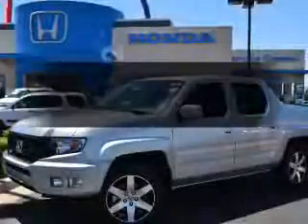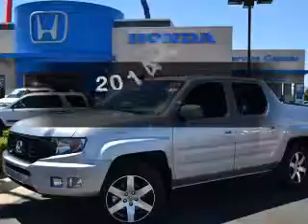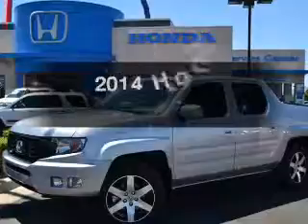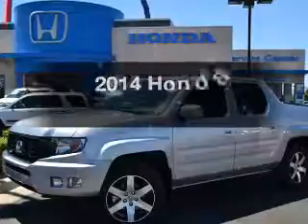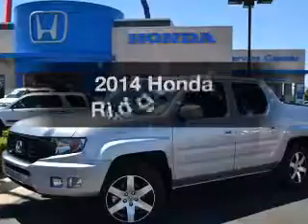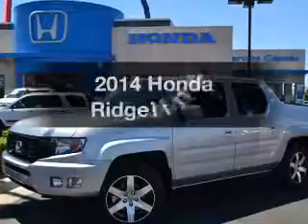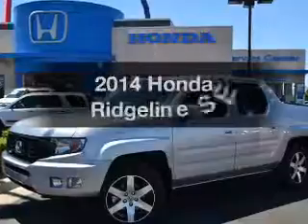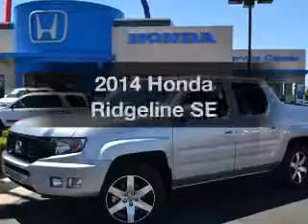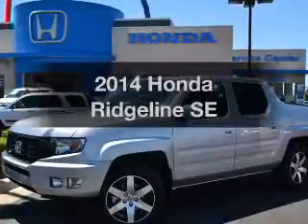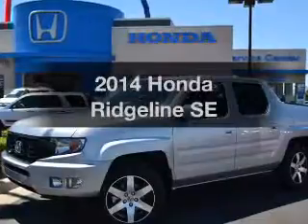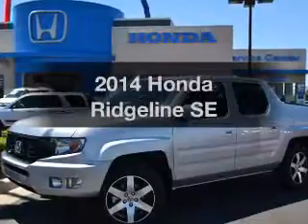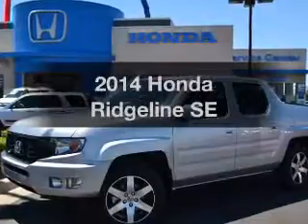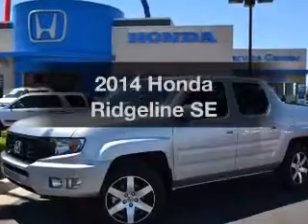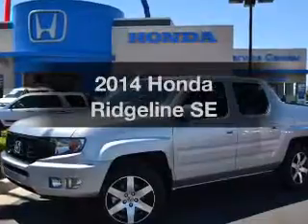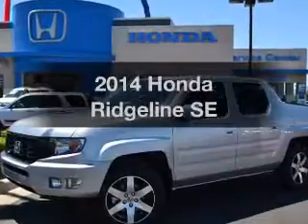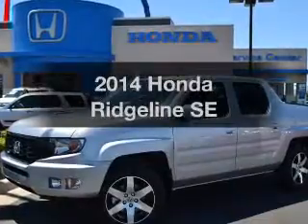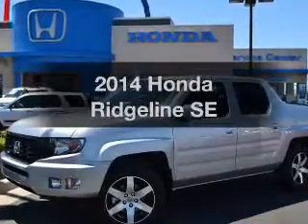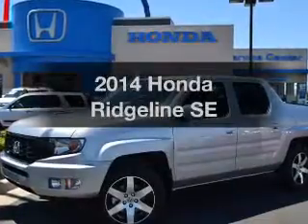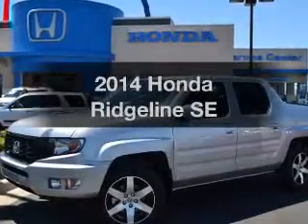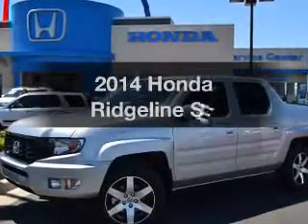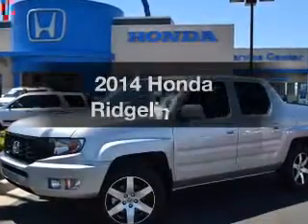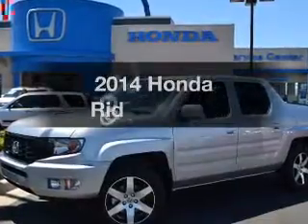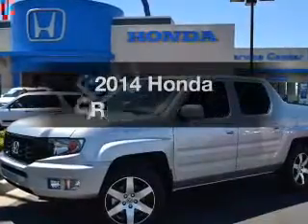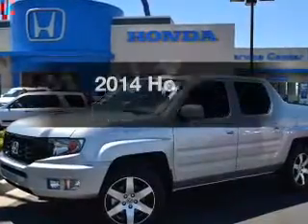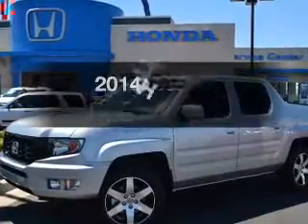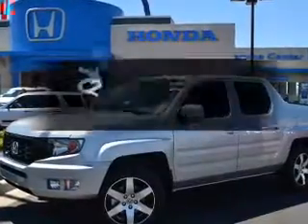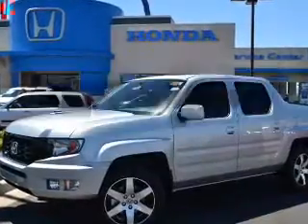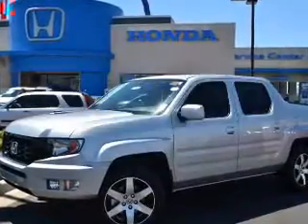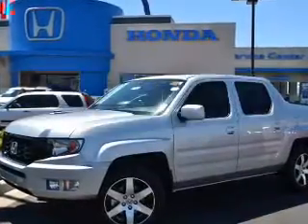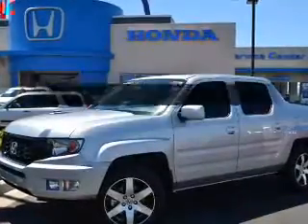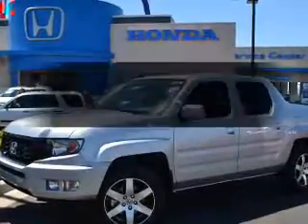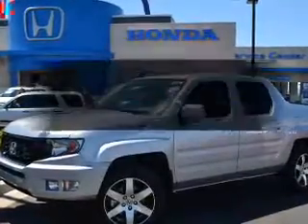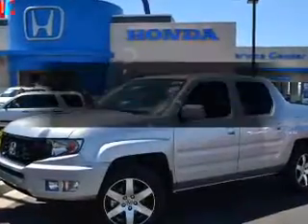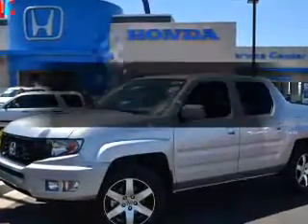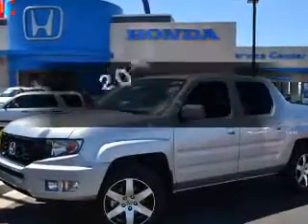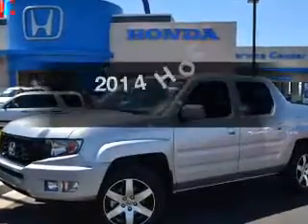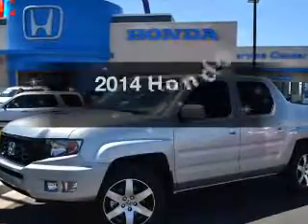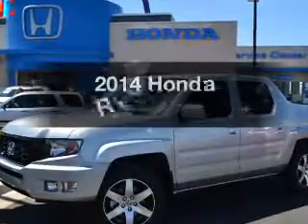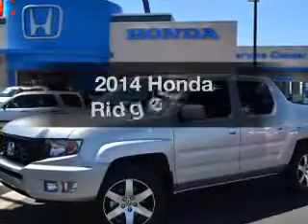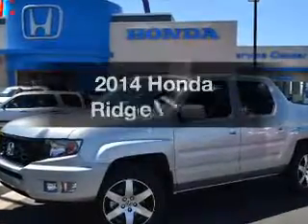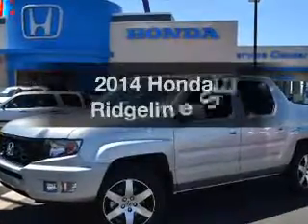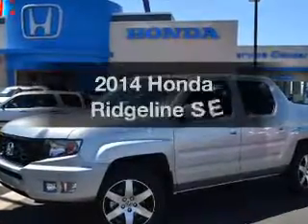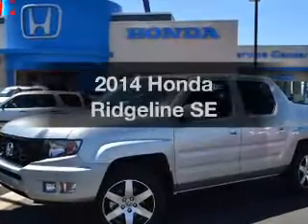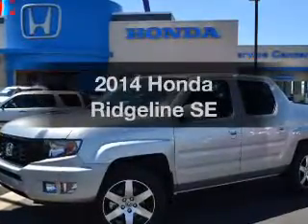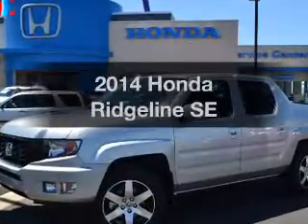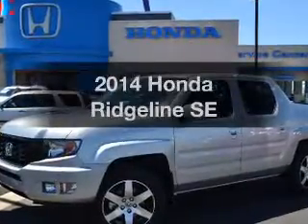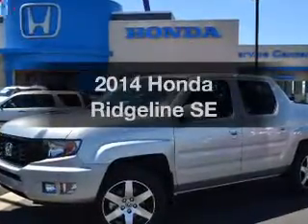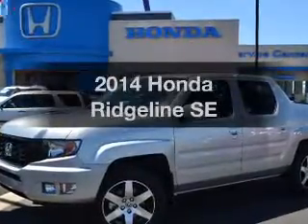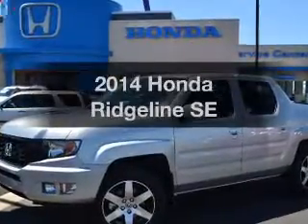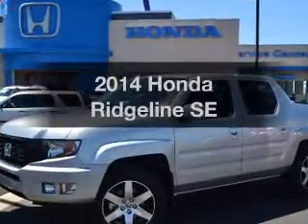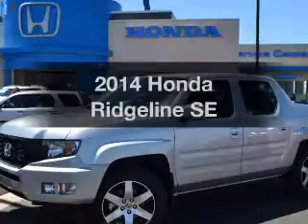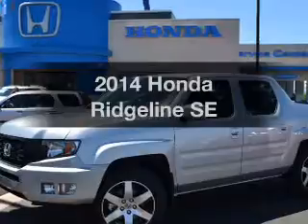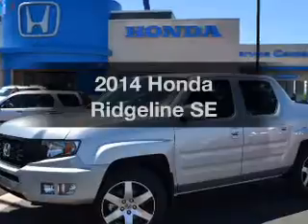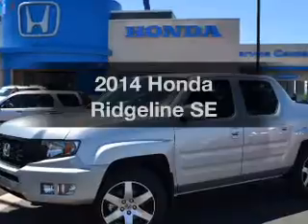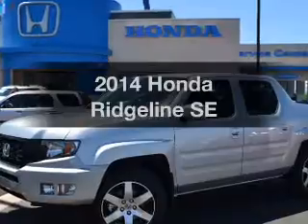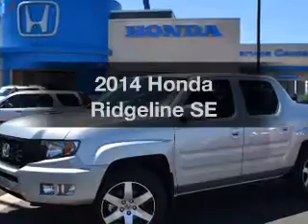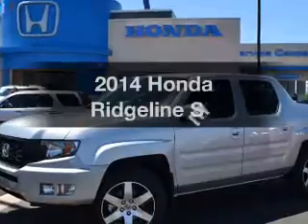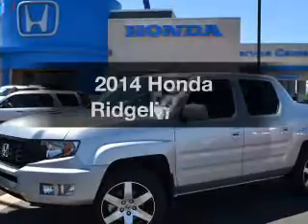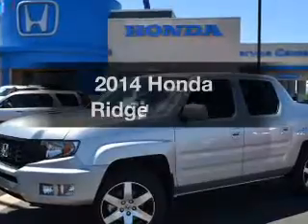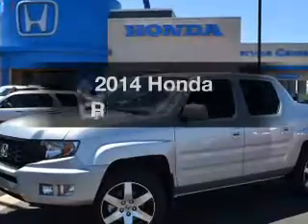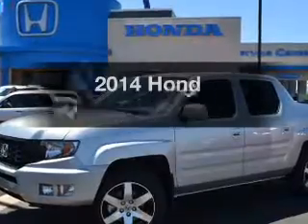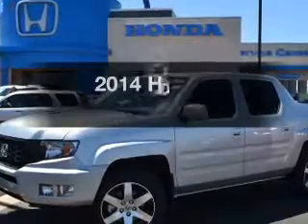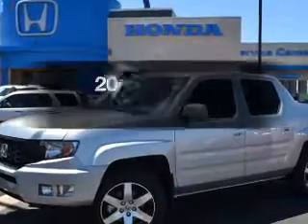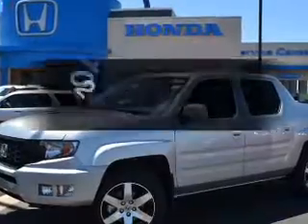Presenting the 2014 Honda Ridgeline. If you're looking for a first-rate auto, this one could be yours today.